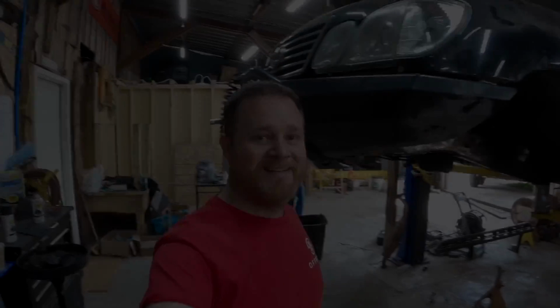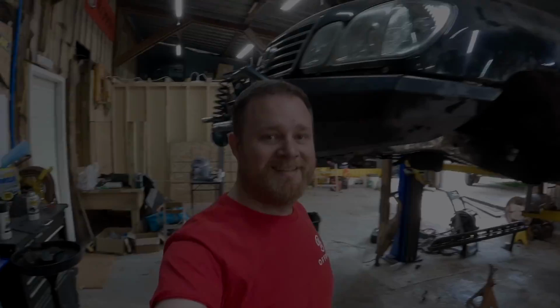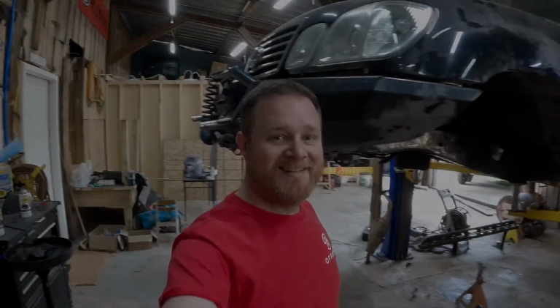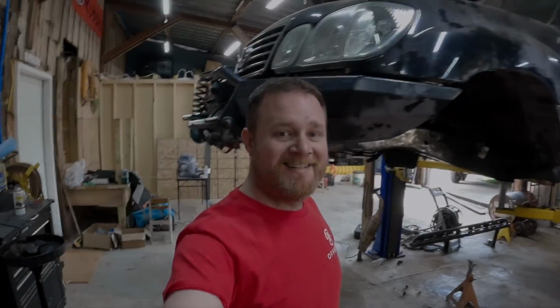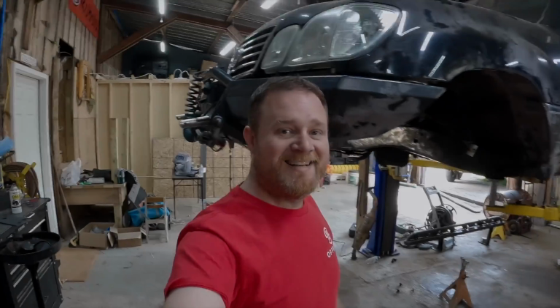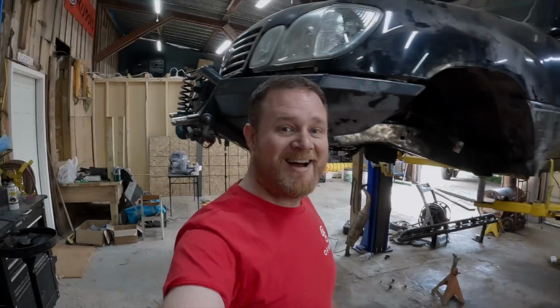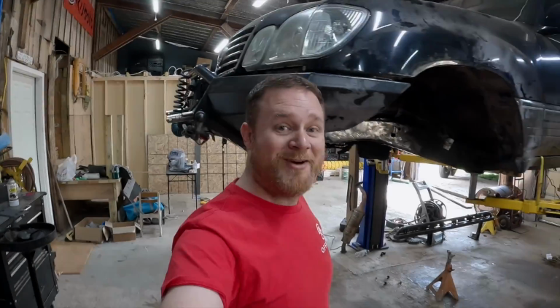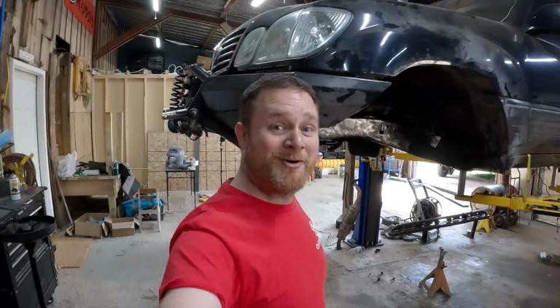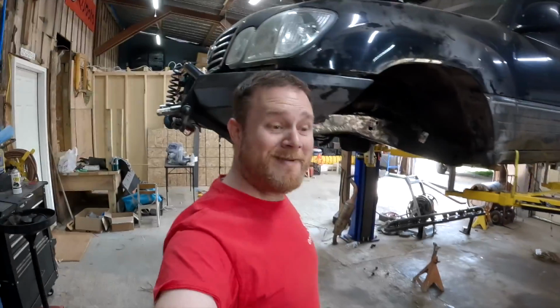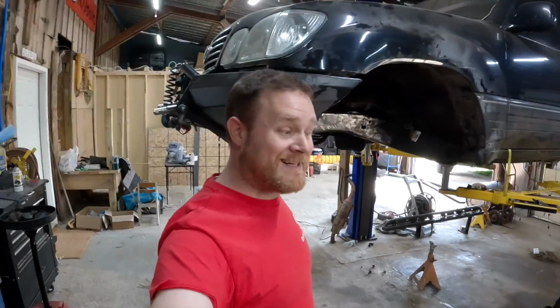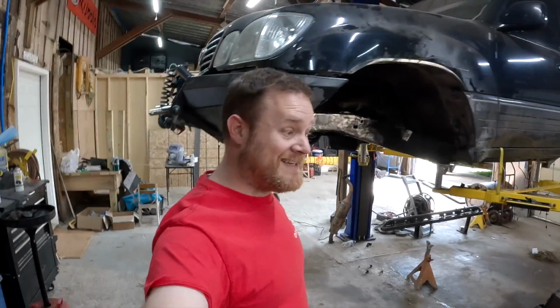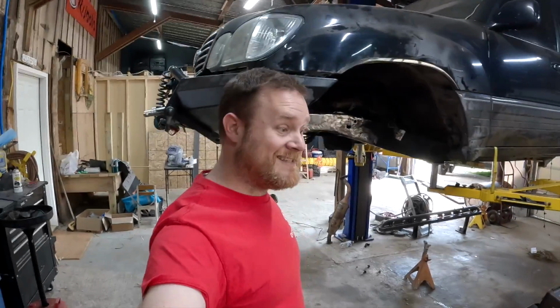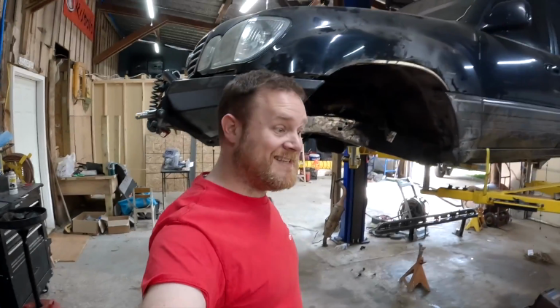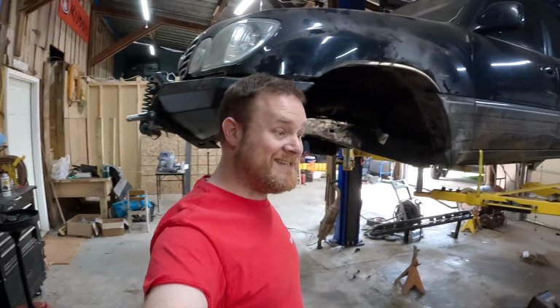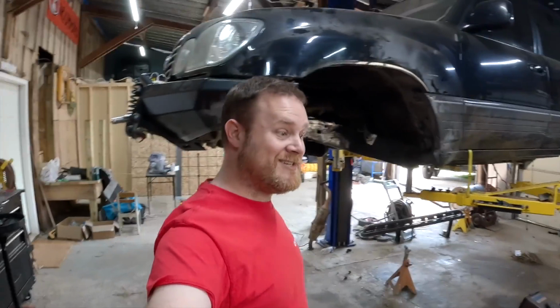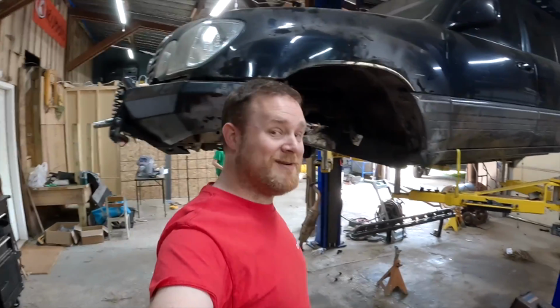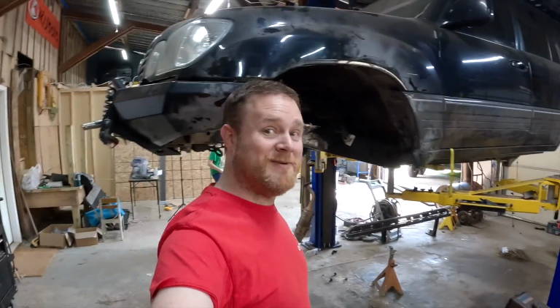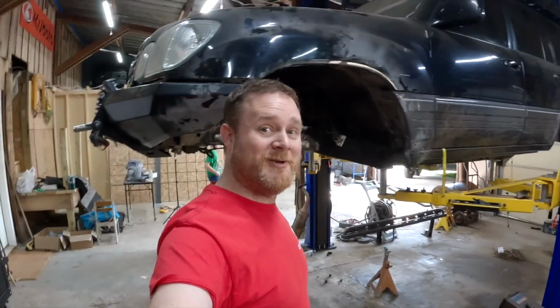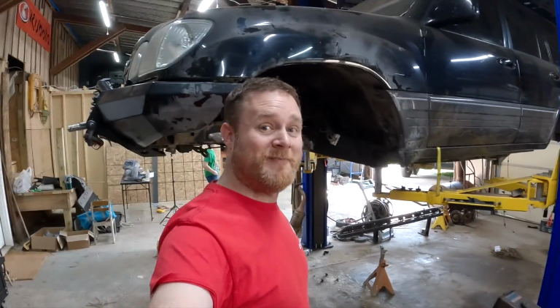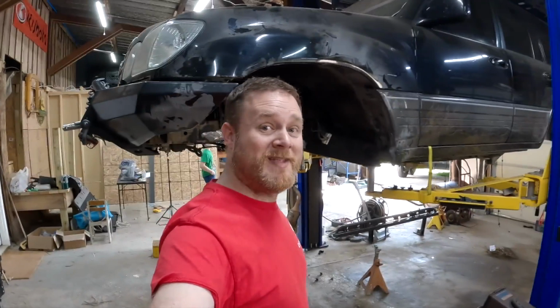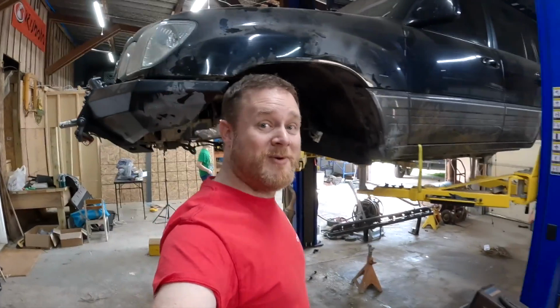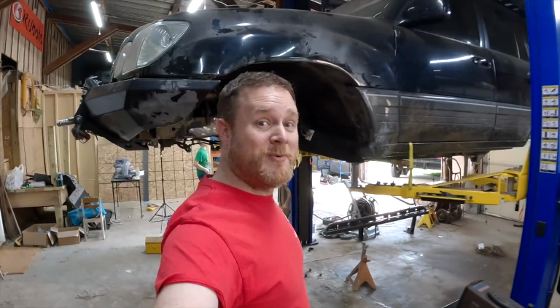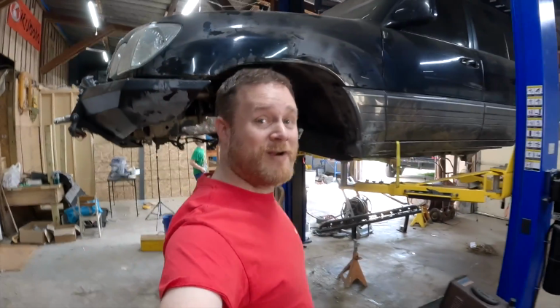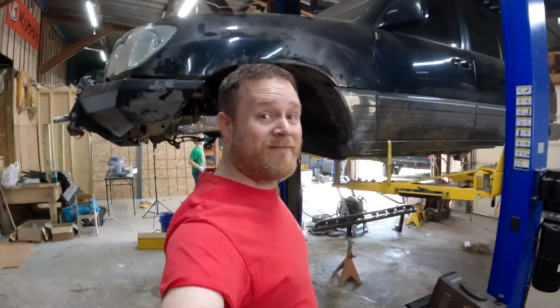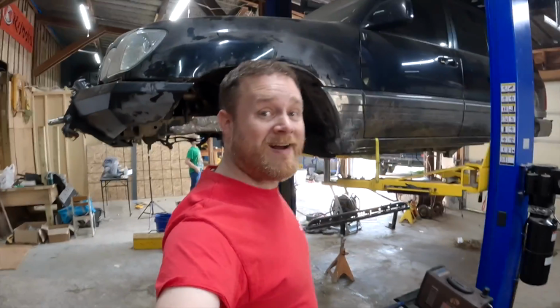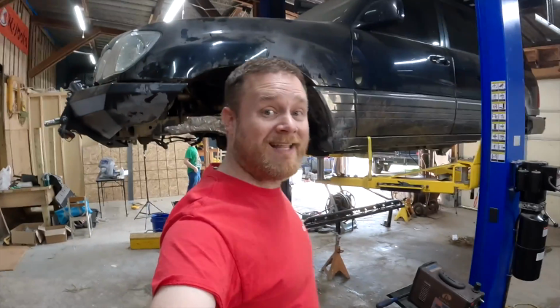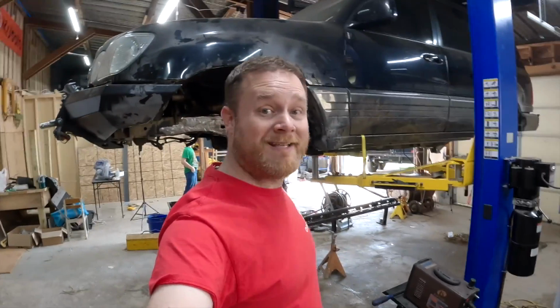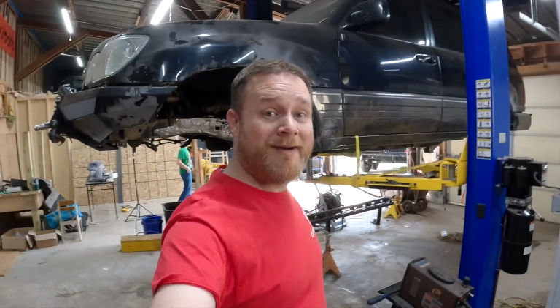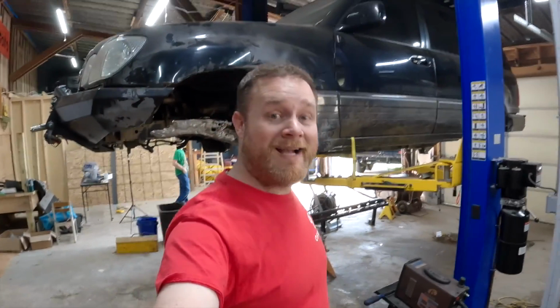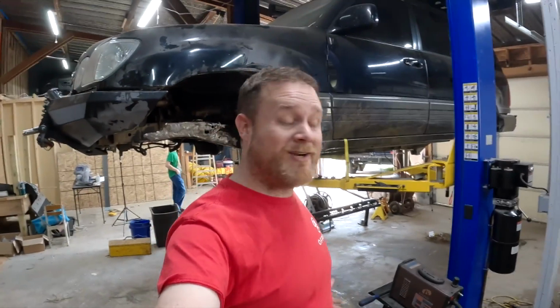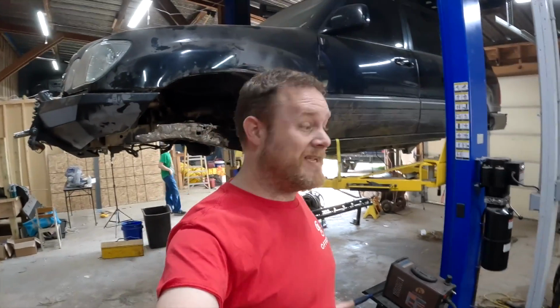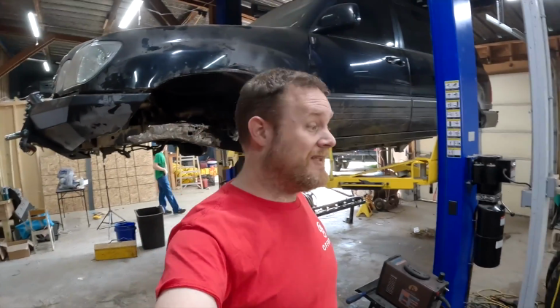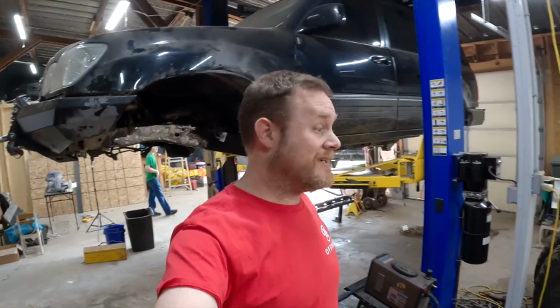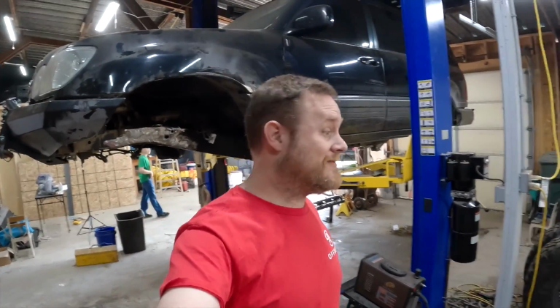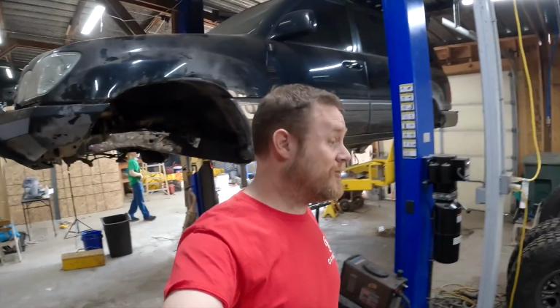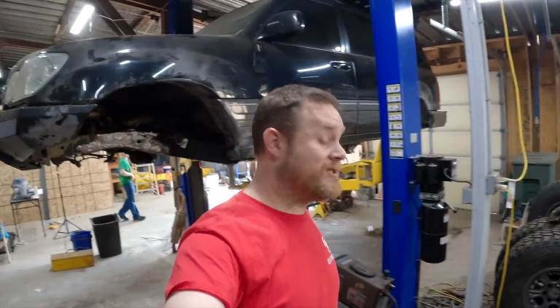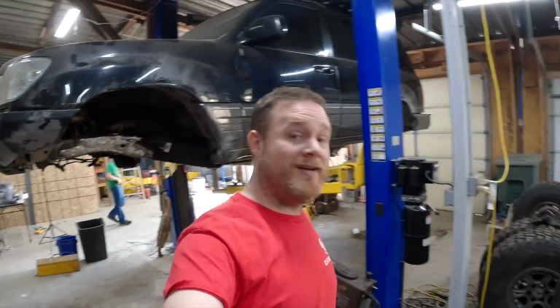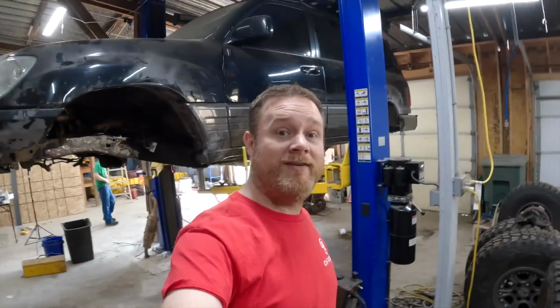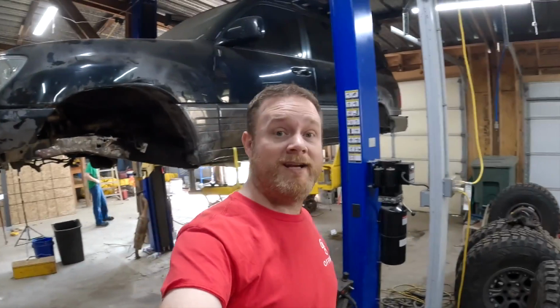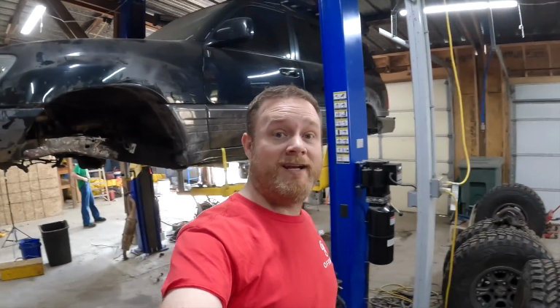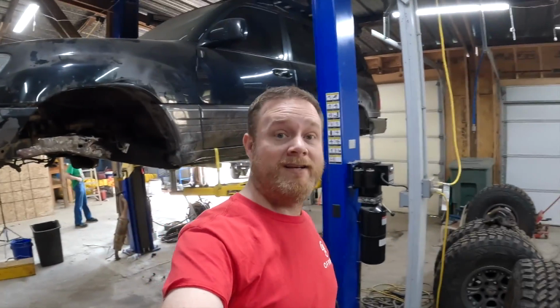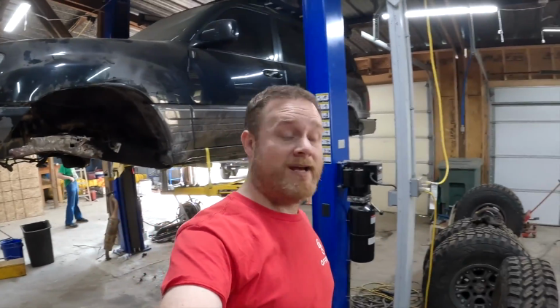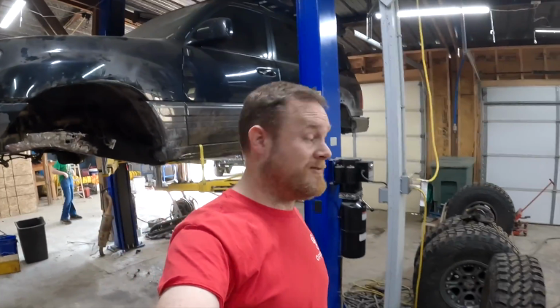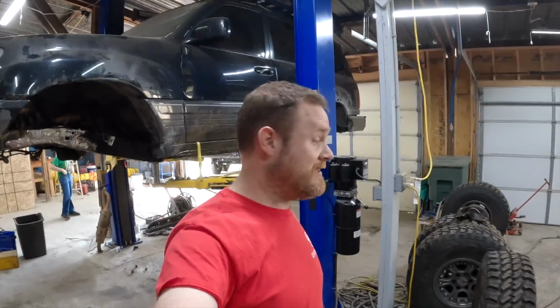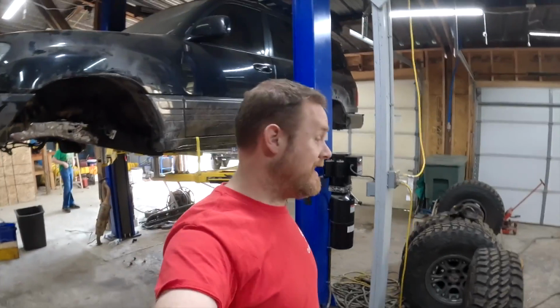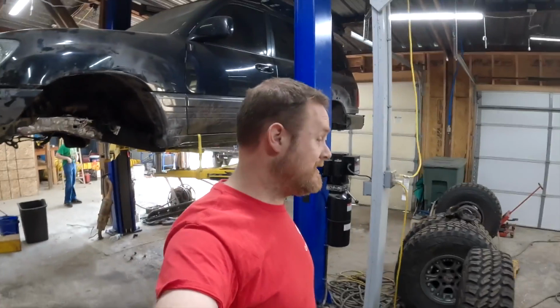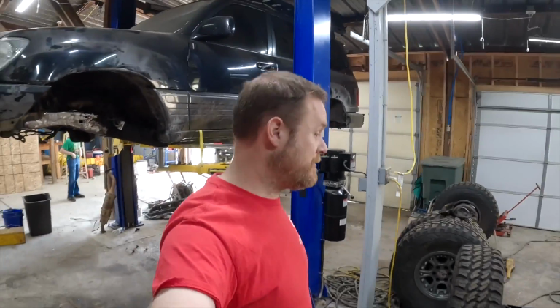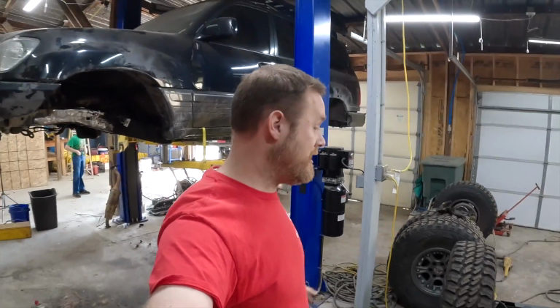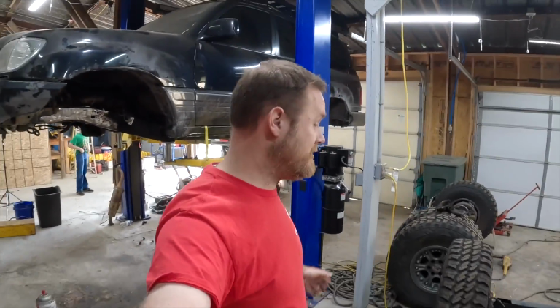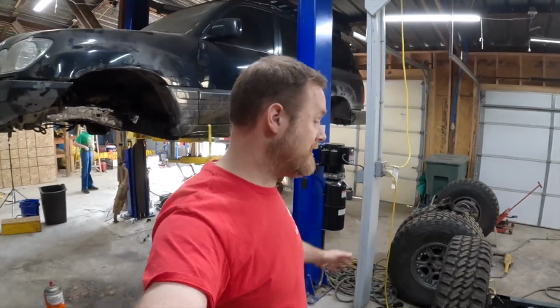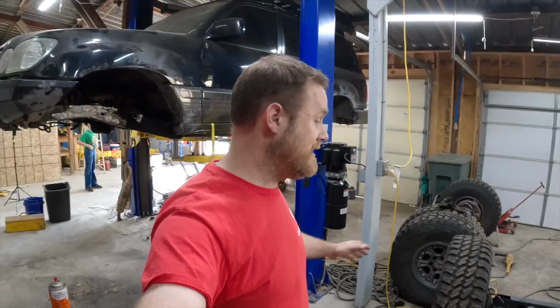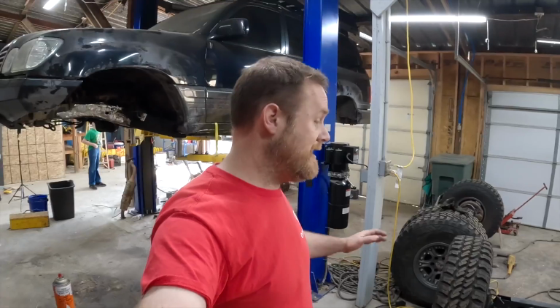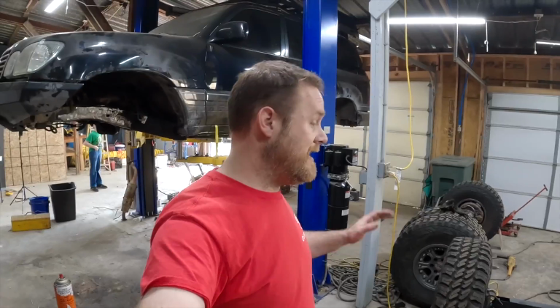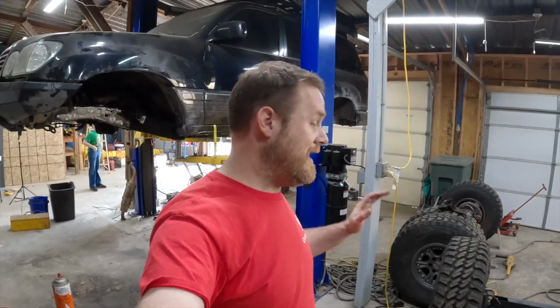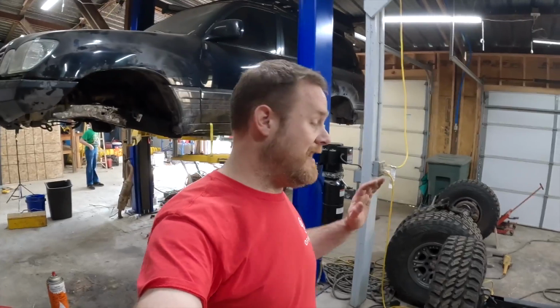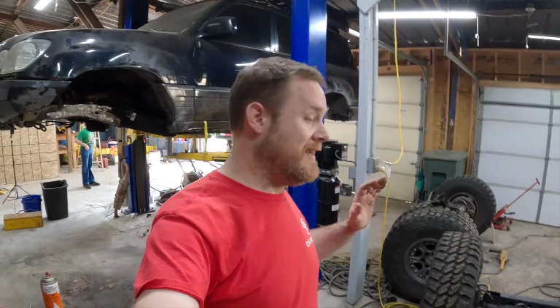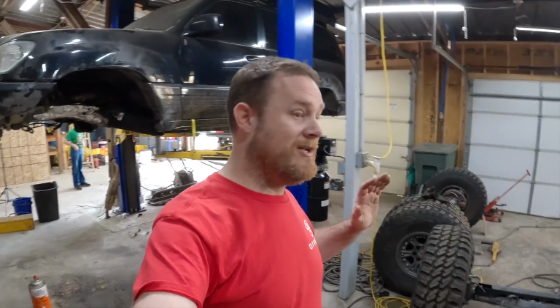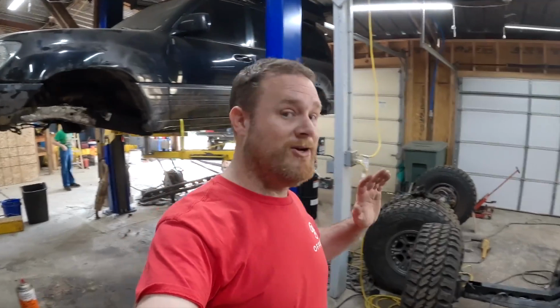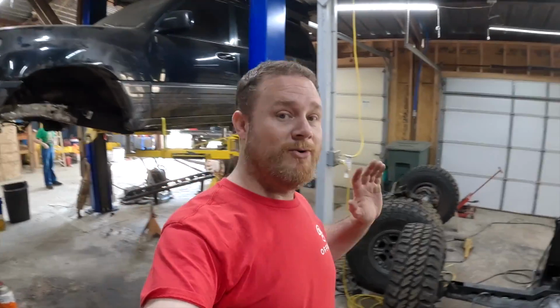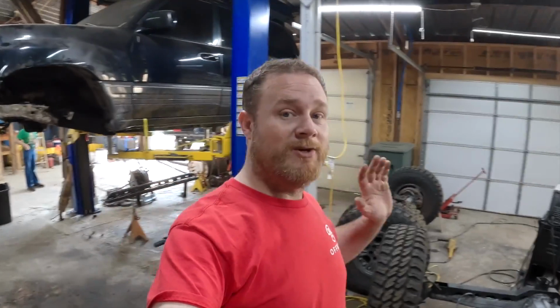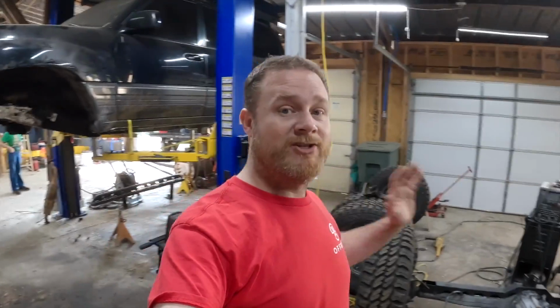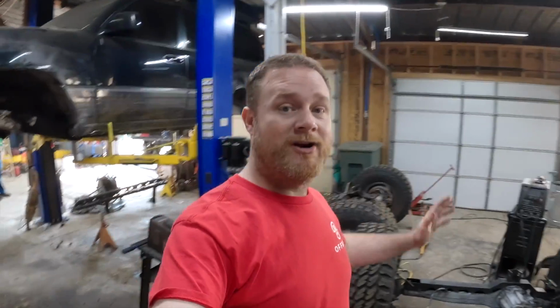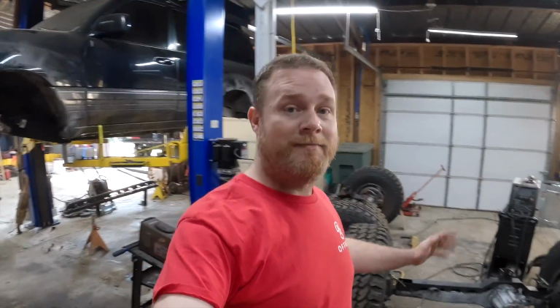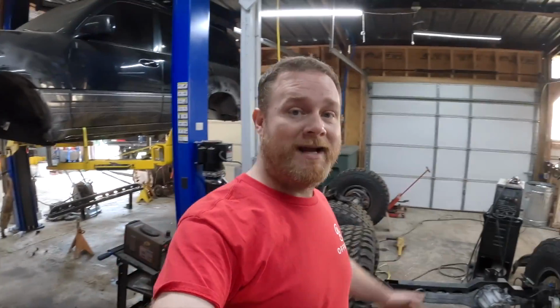Hi, welcome back to SHW. We are finally back on the LX470 SAS project, and we started back—